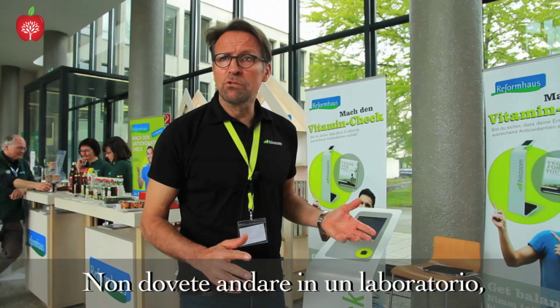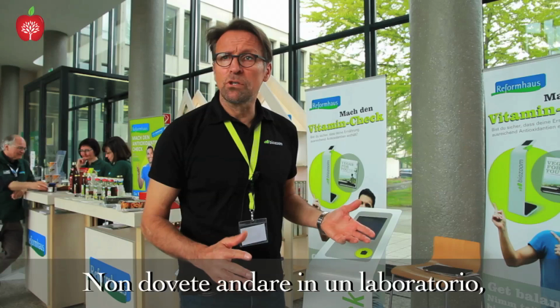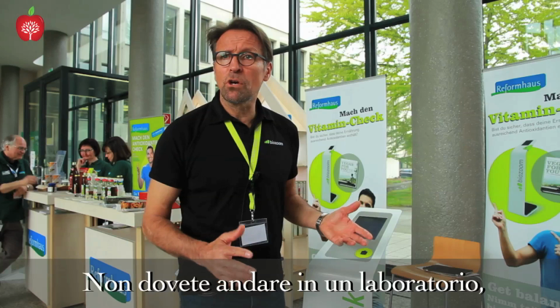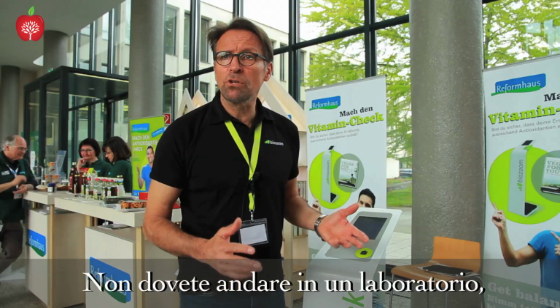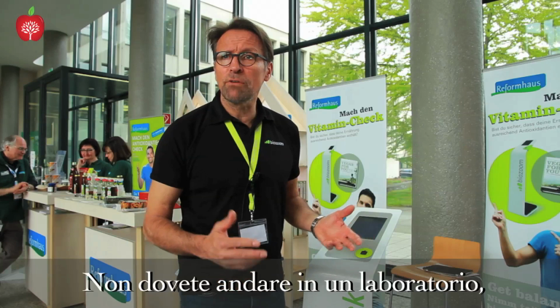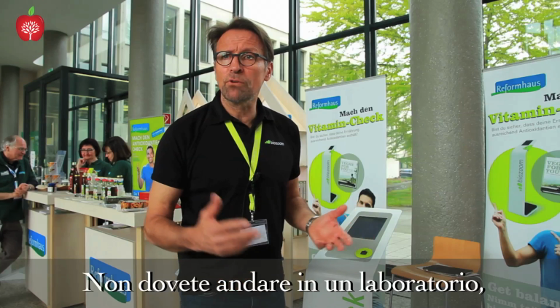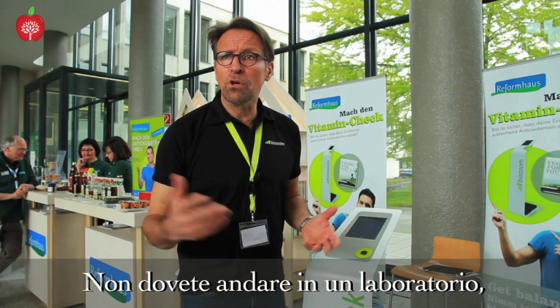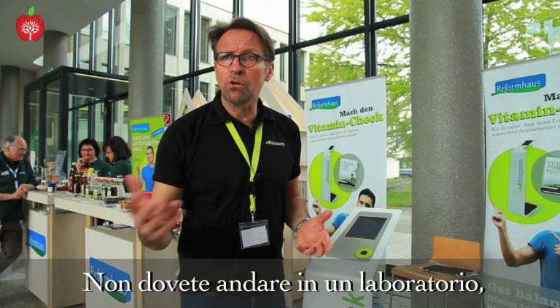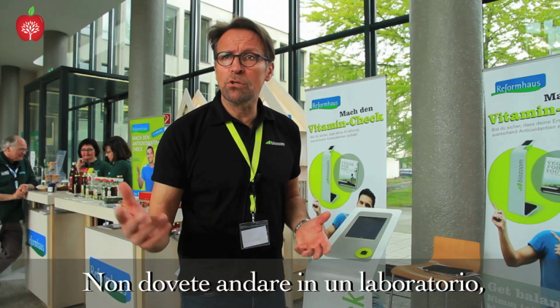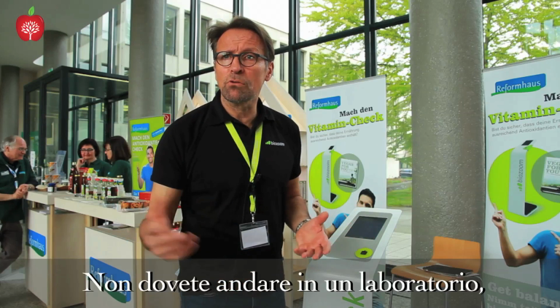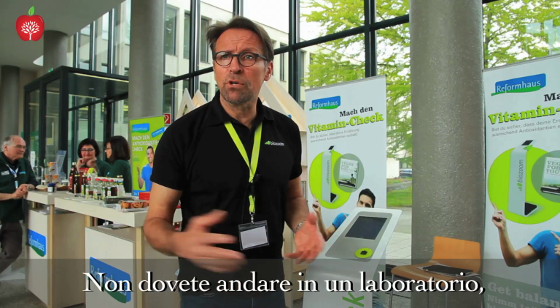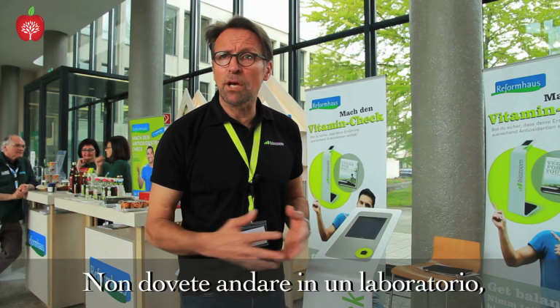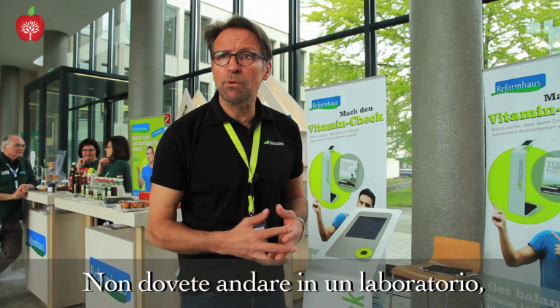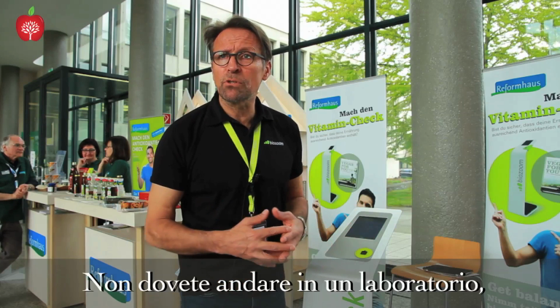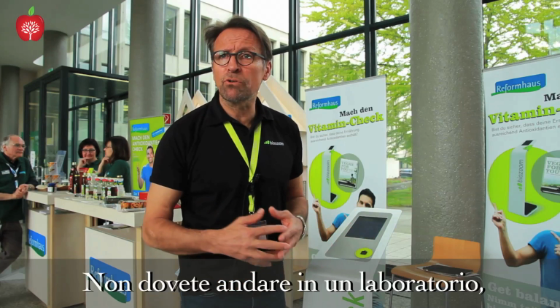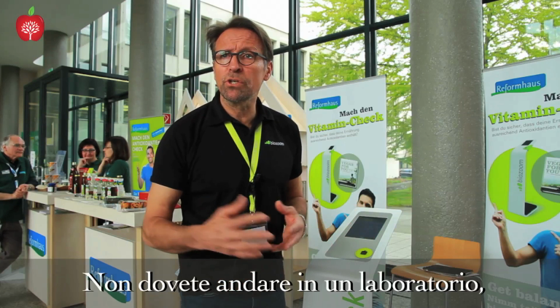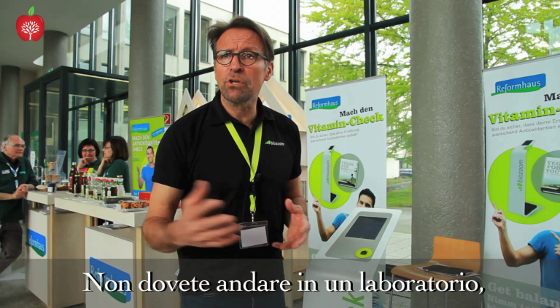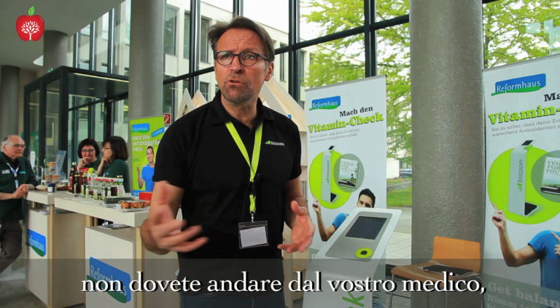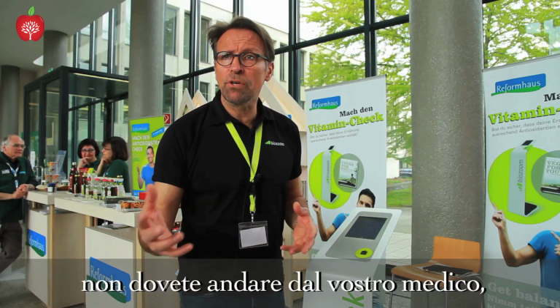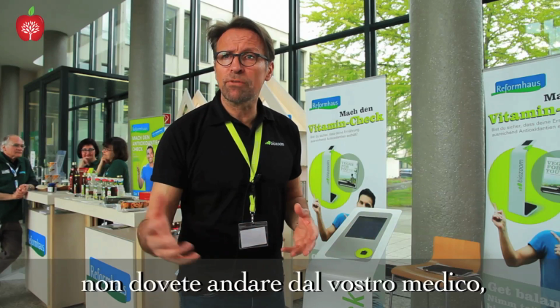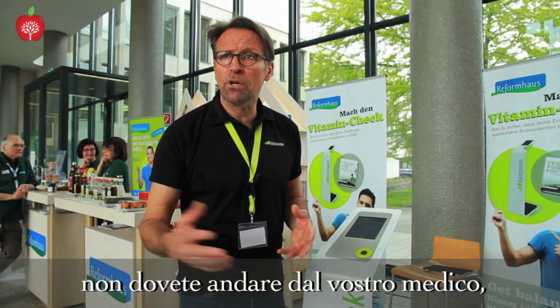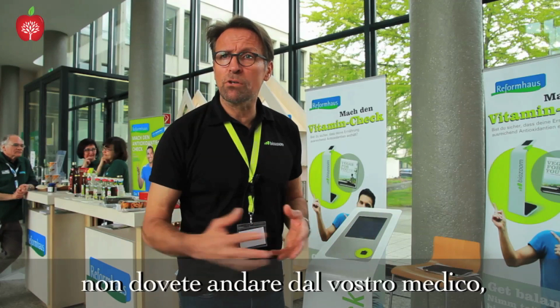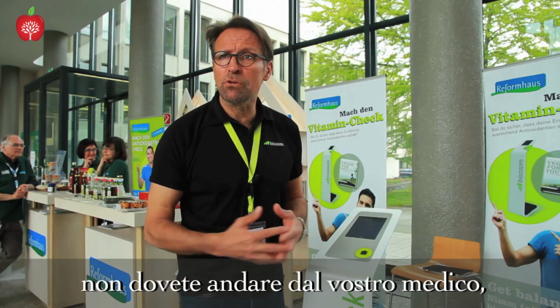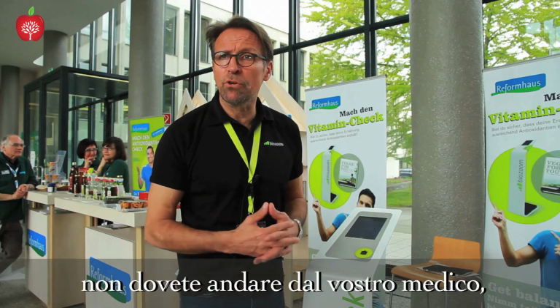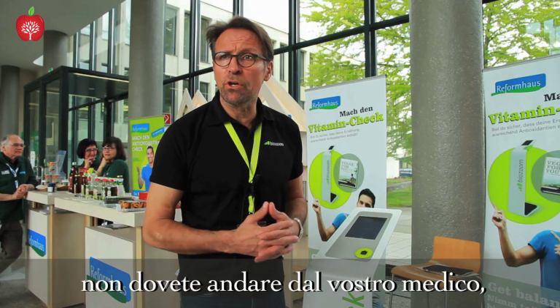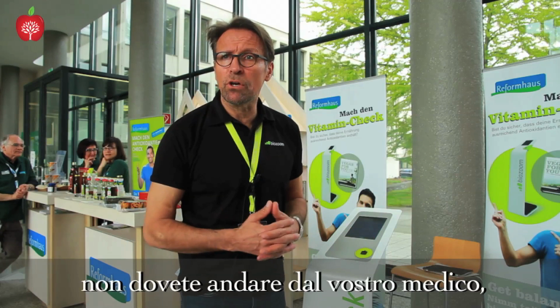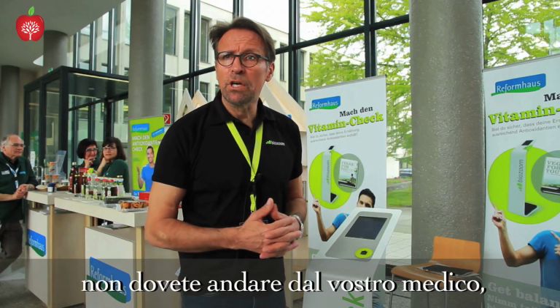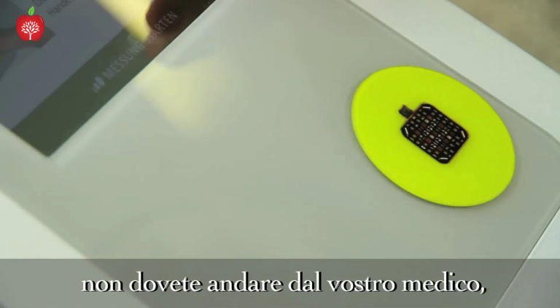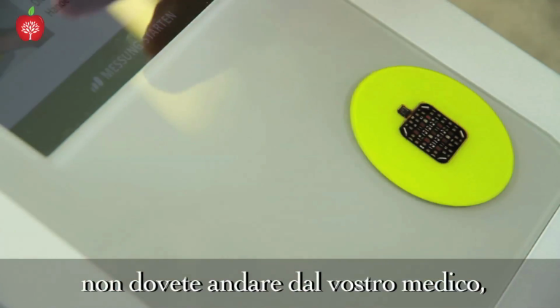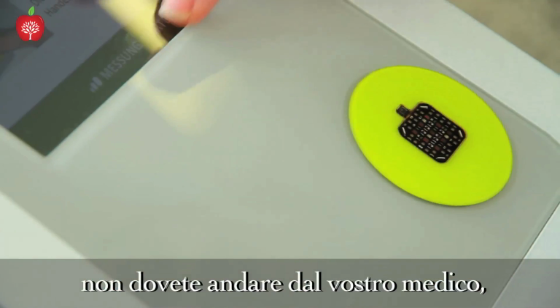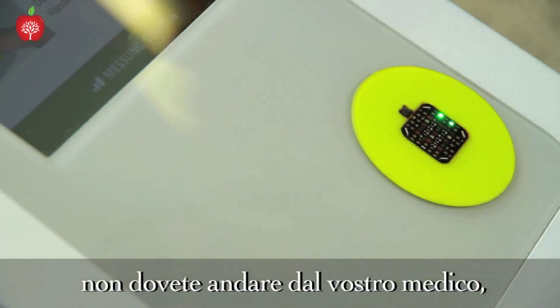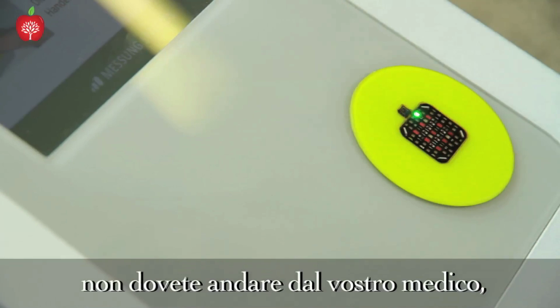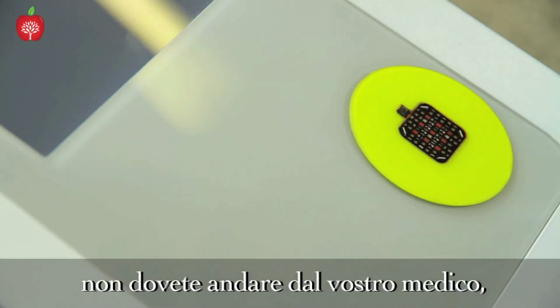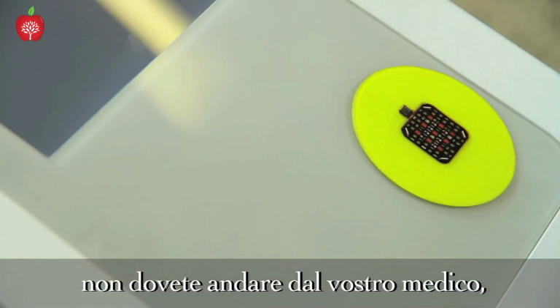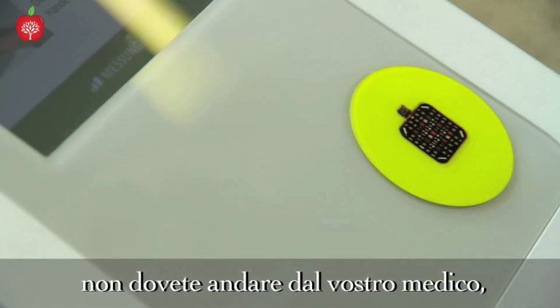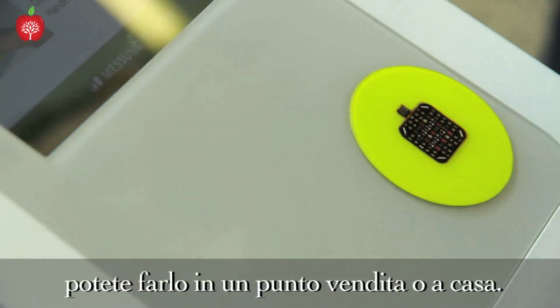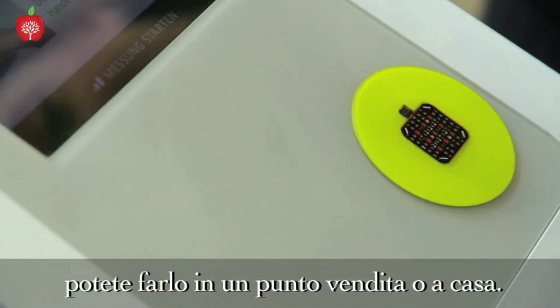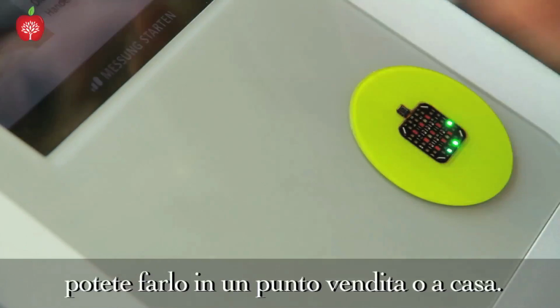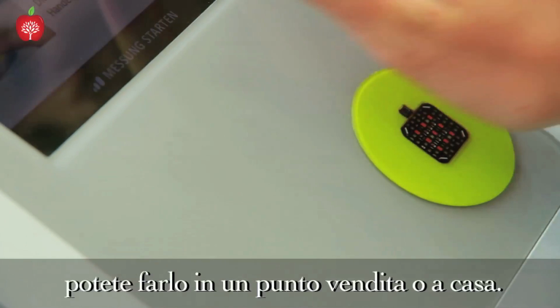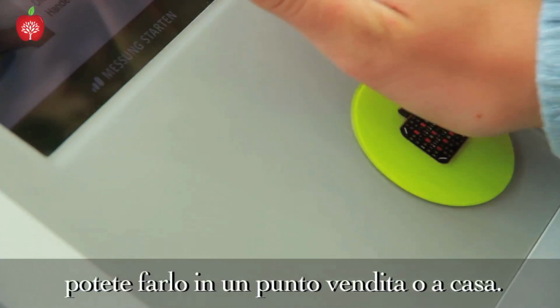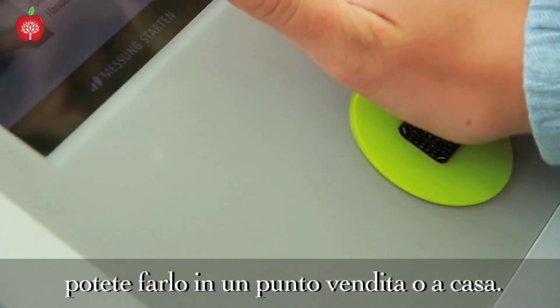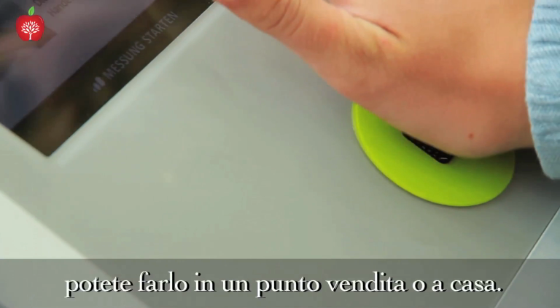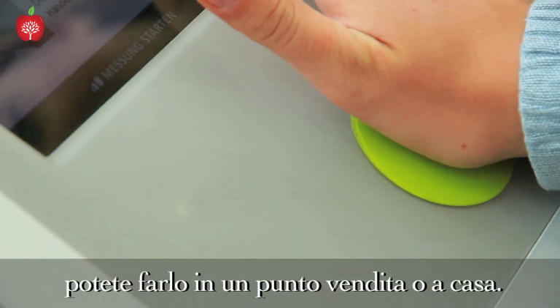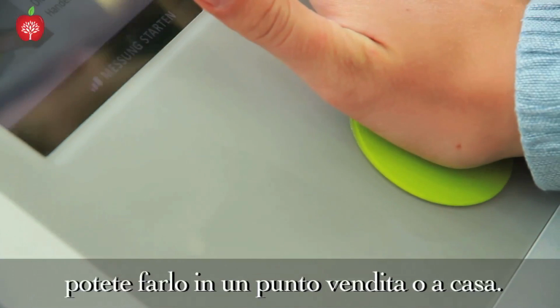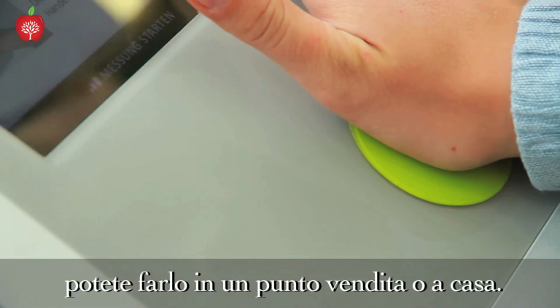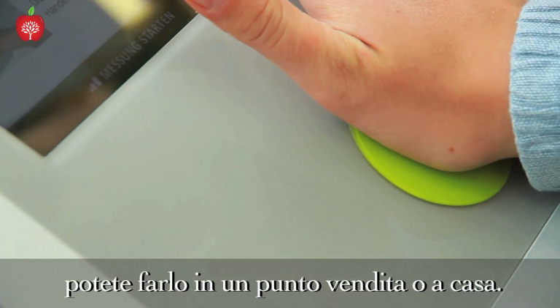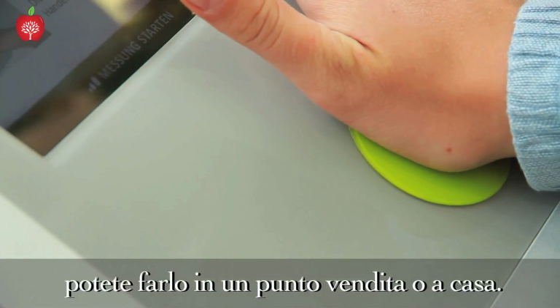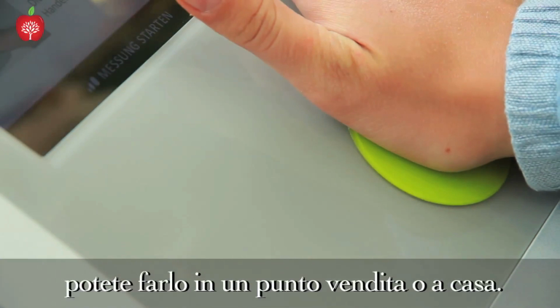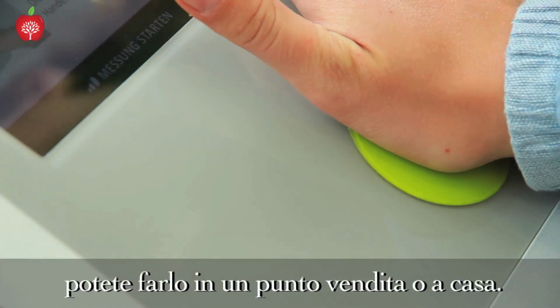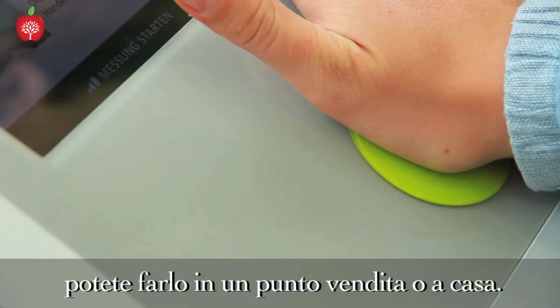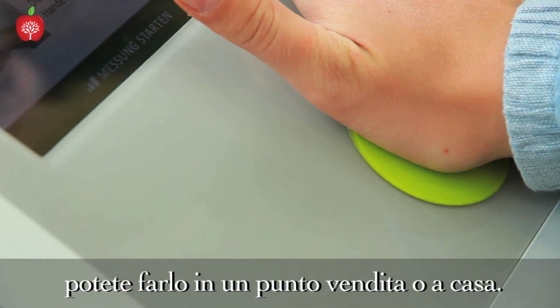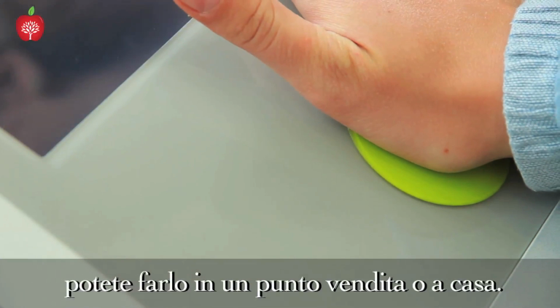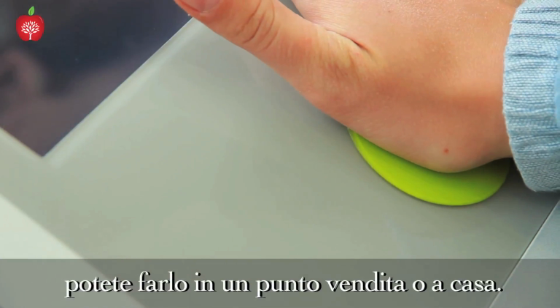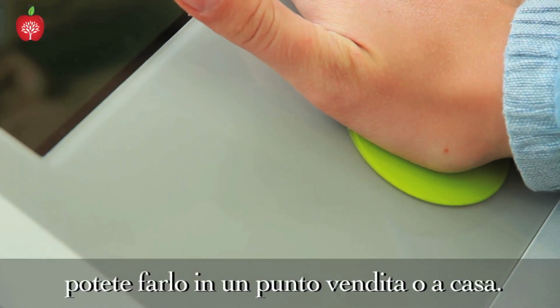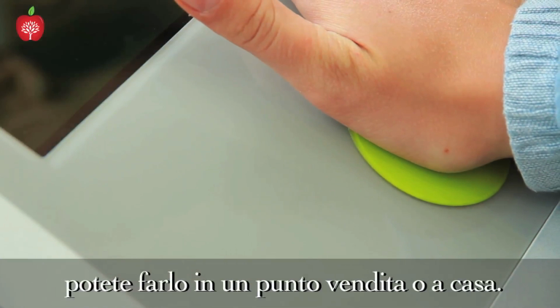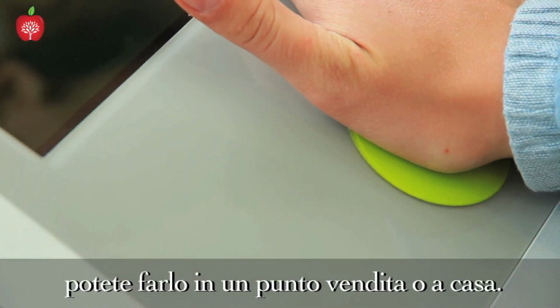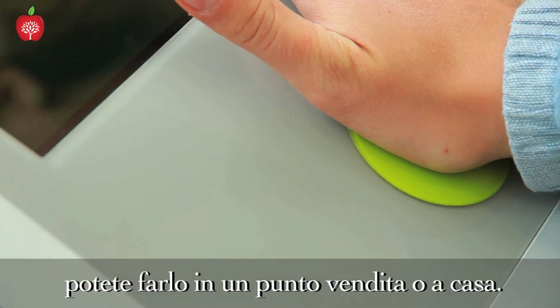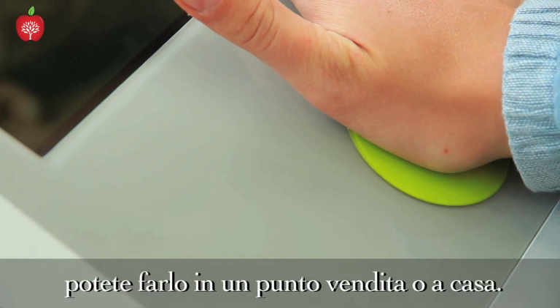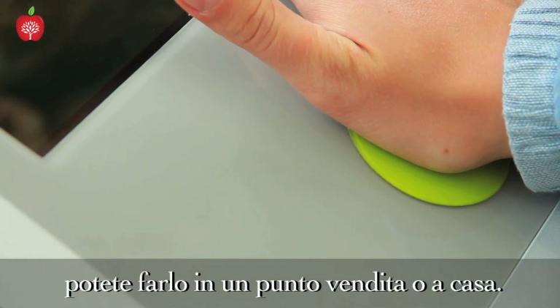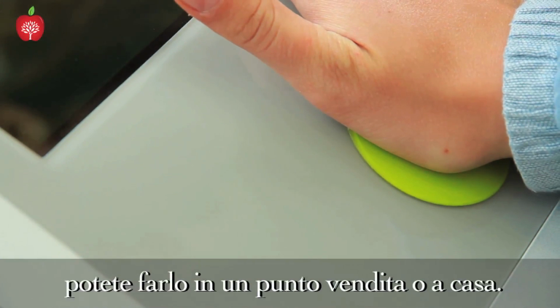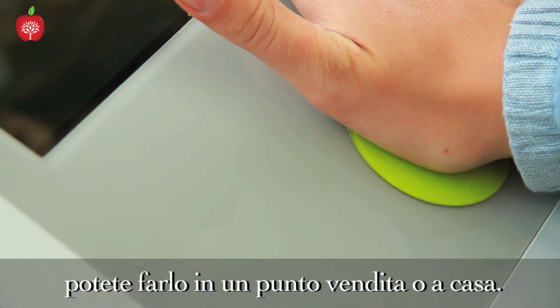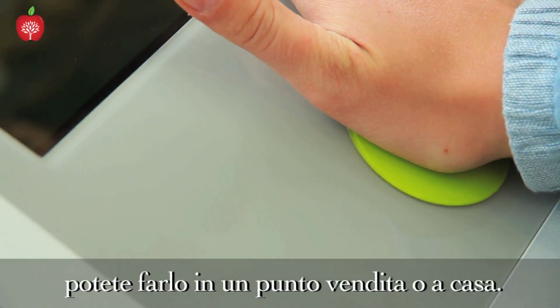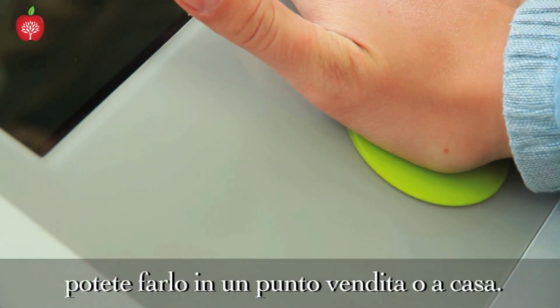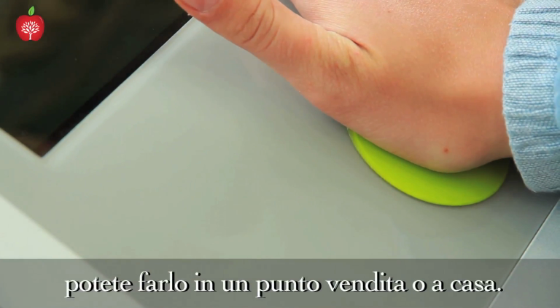You don't have to go to the laboratory. You don't have to go to your practitioner. You can do it at the point of sale or you can do it at home.